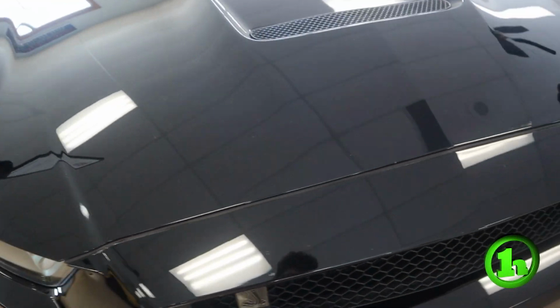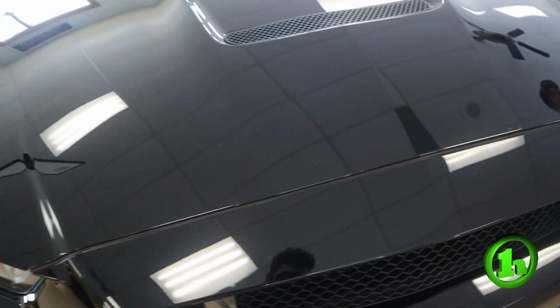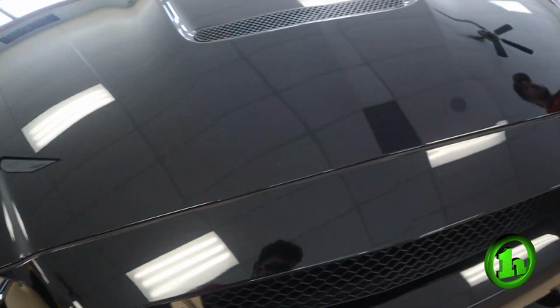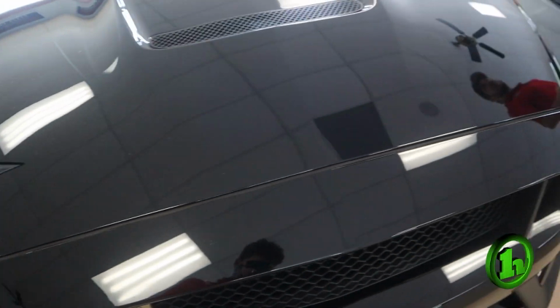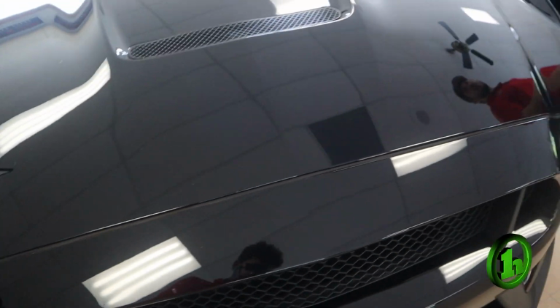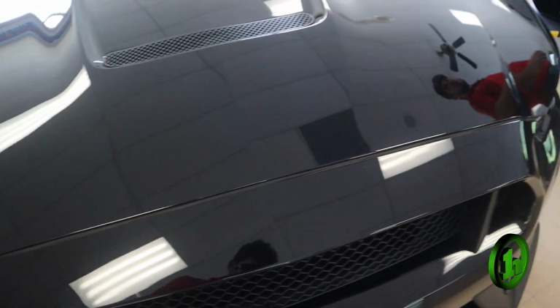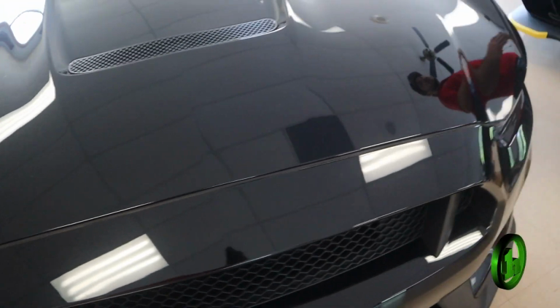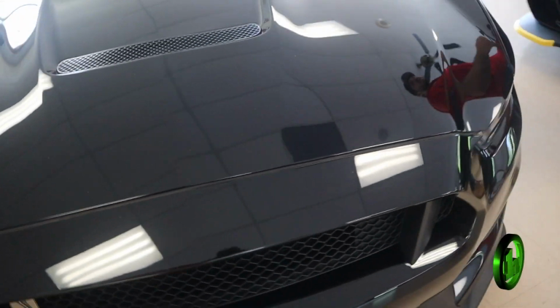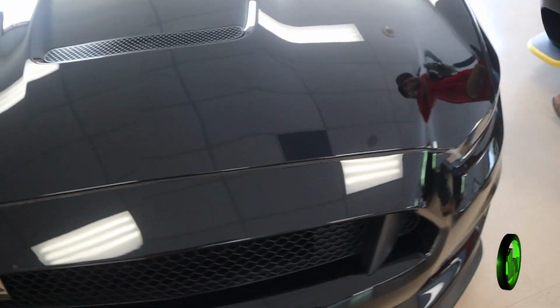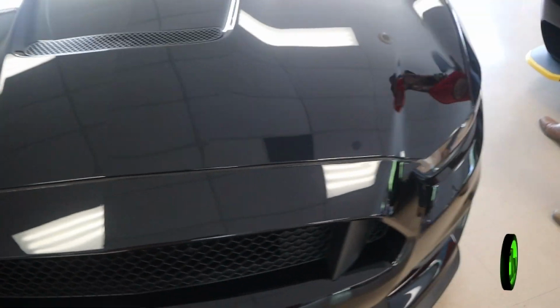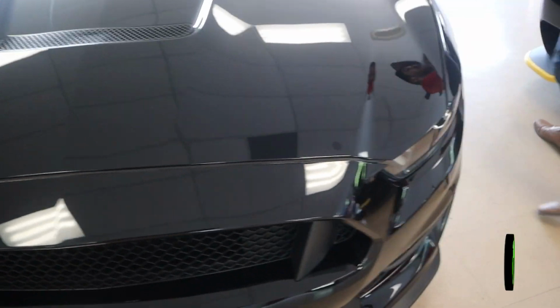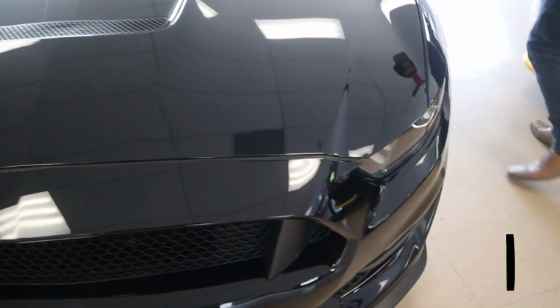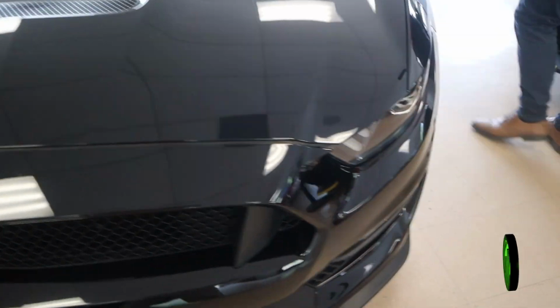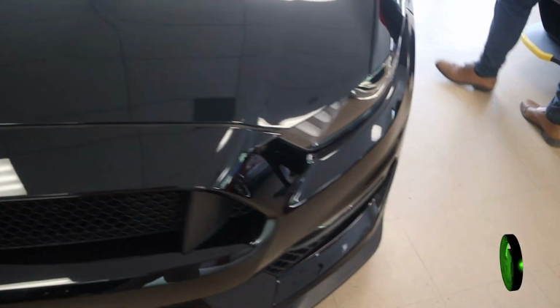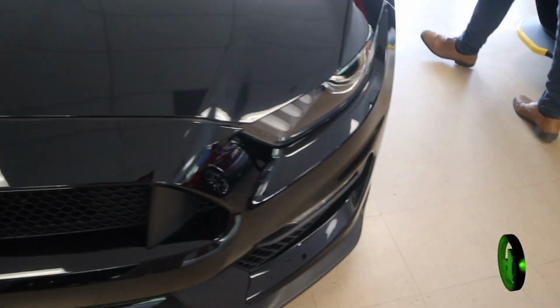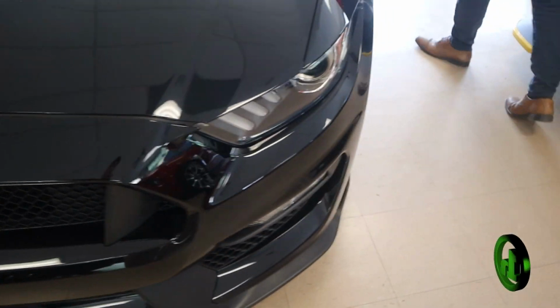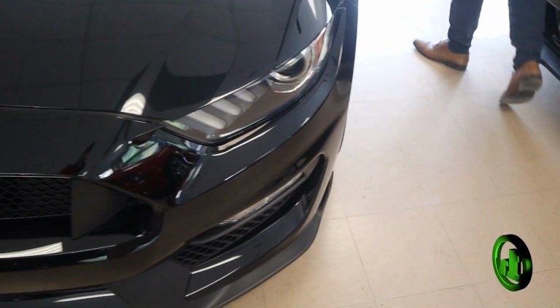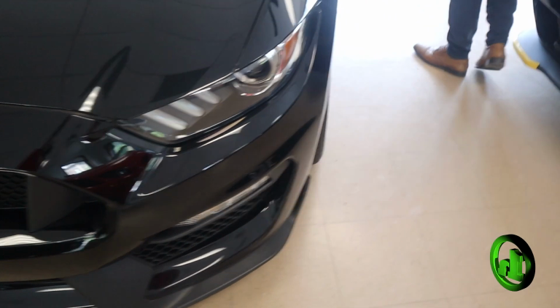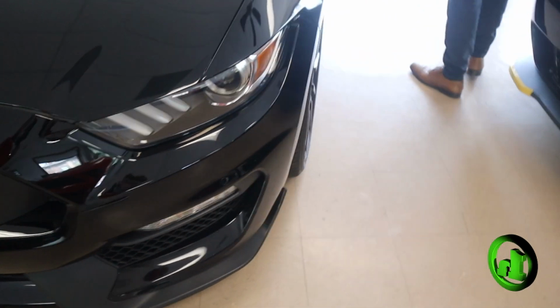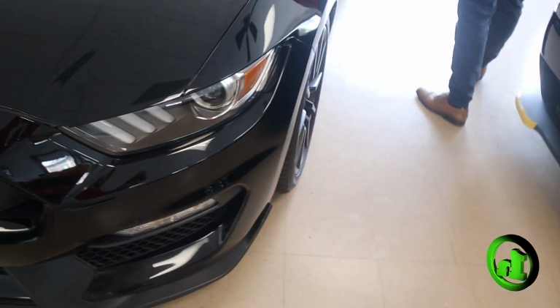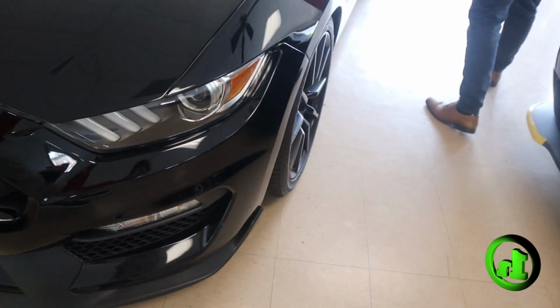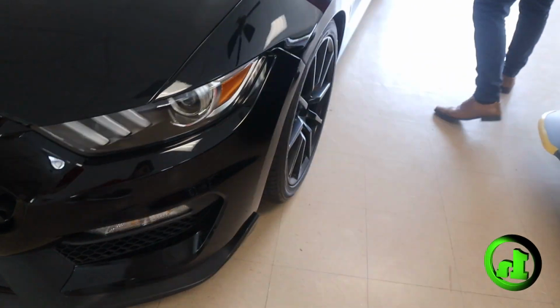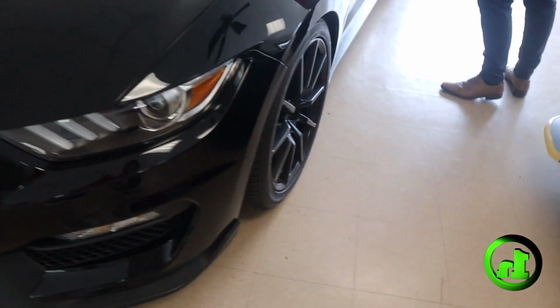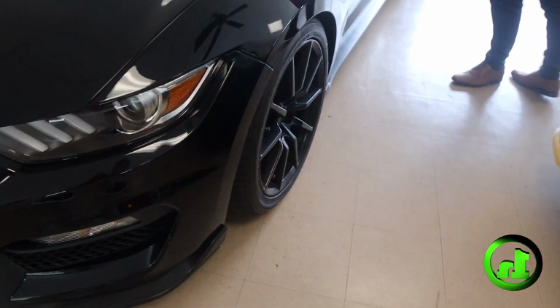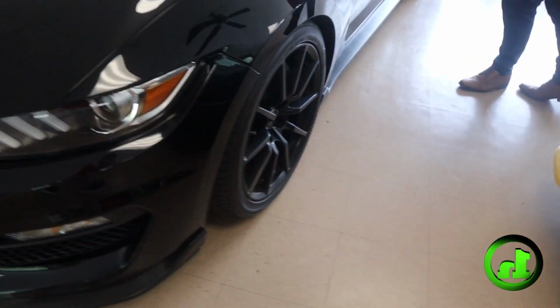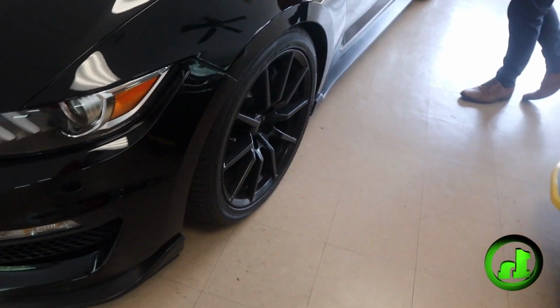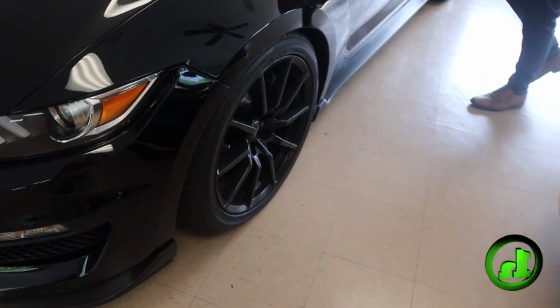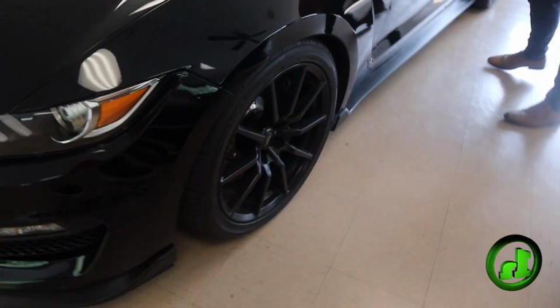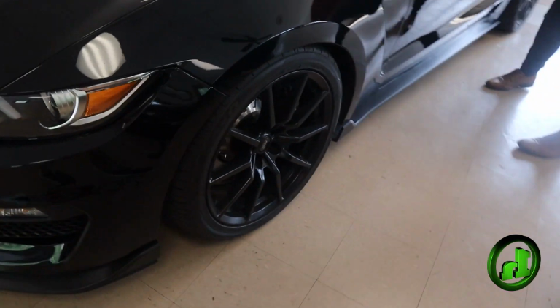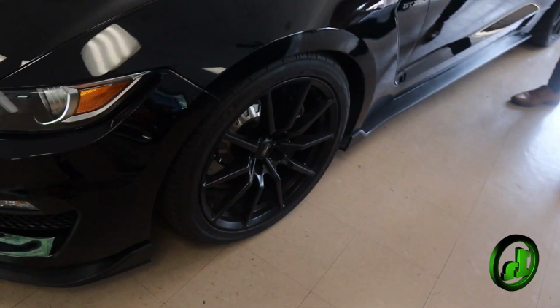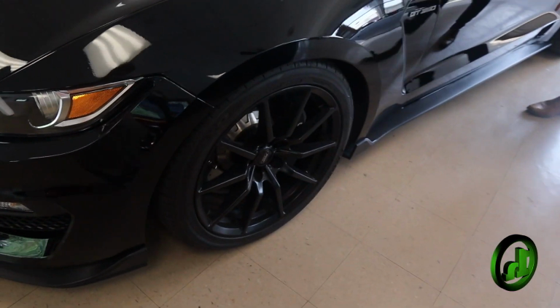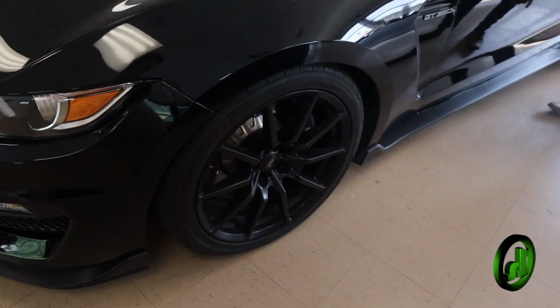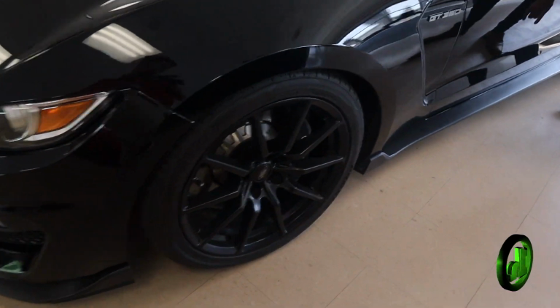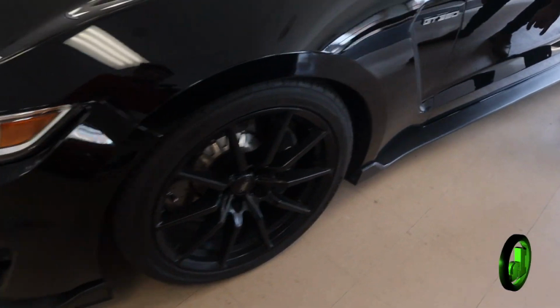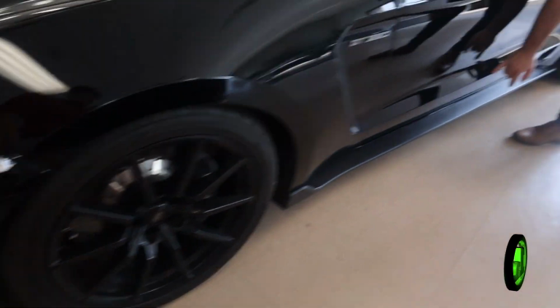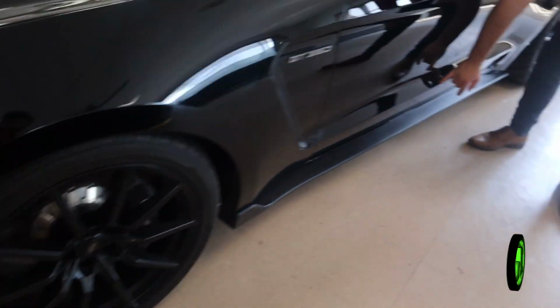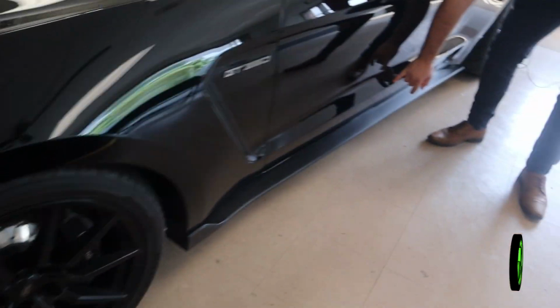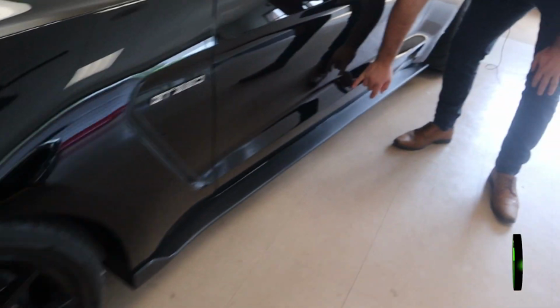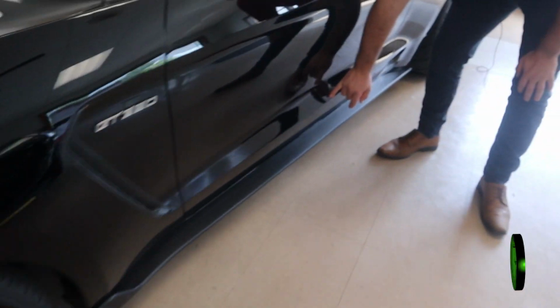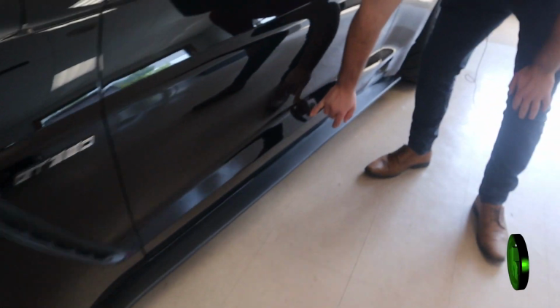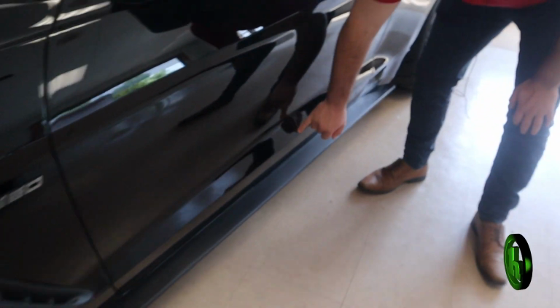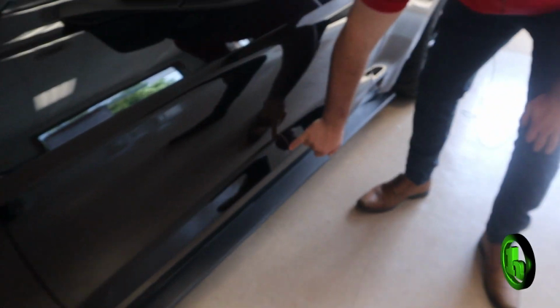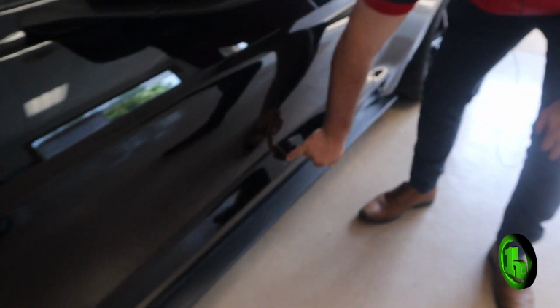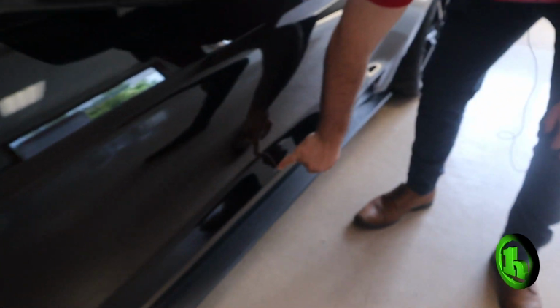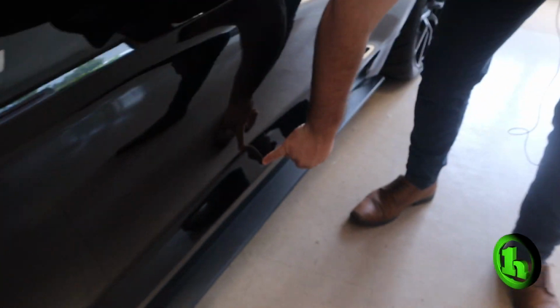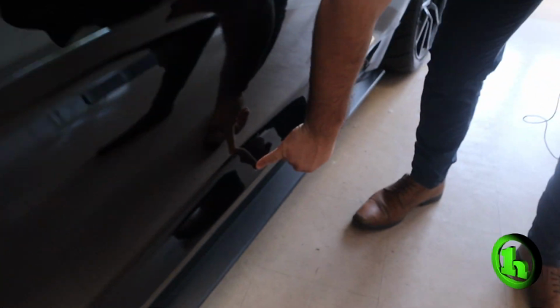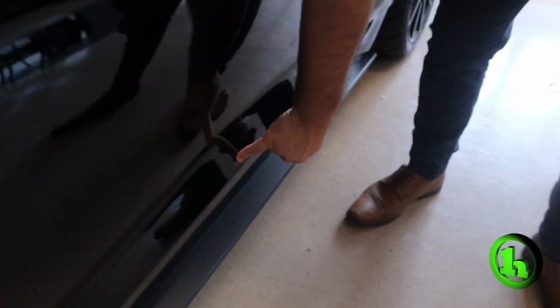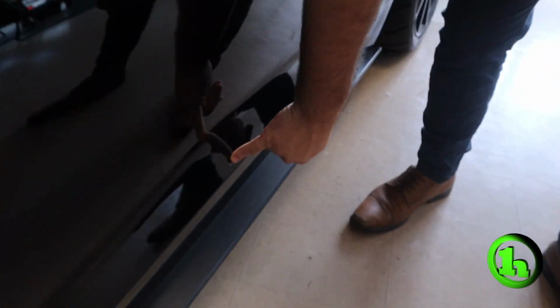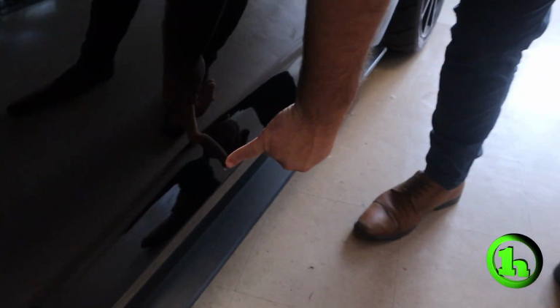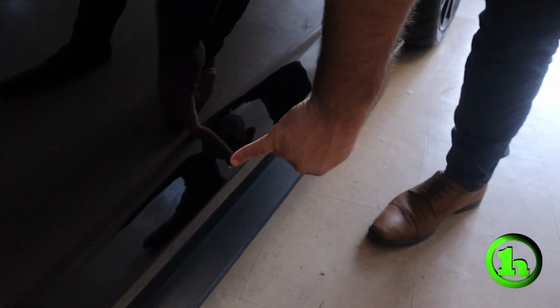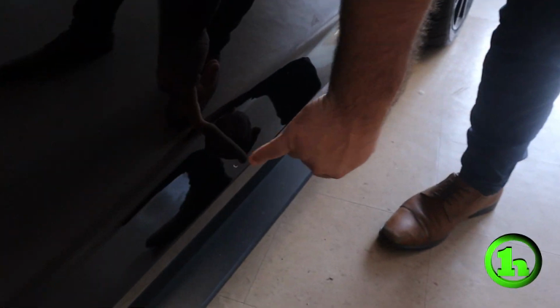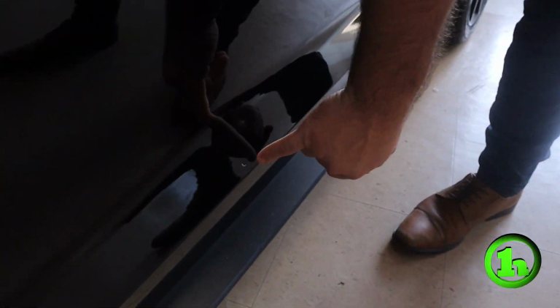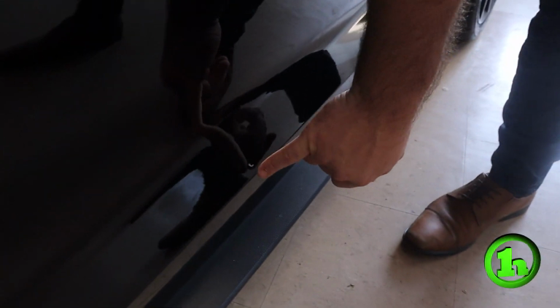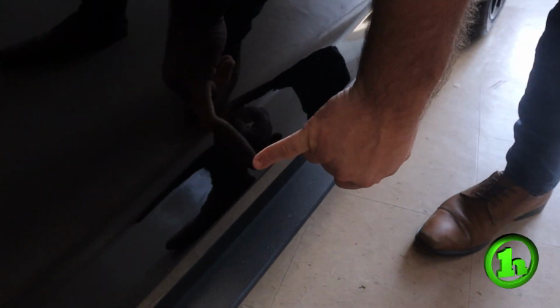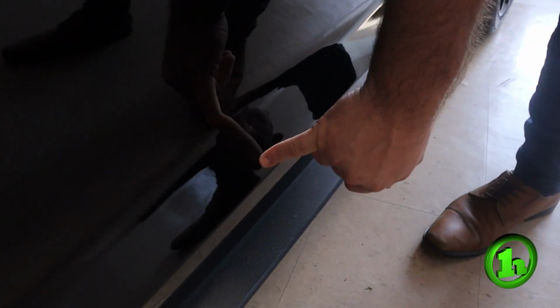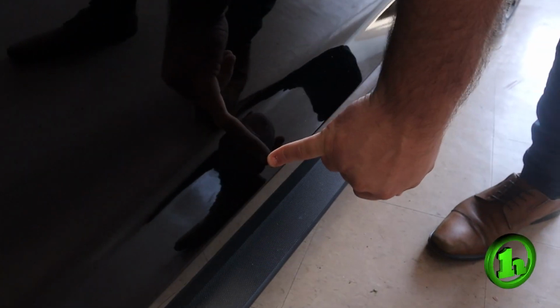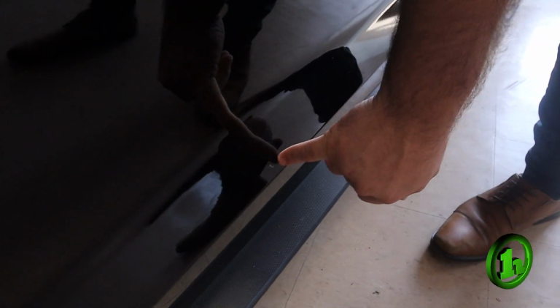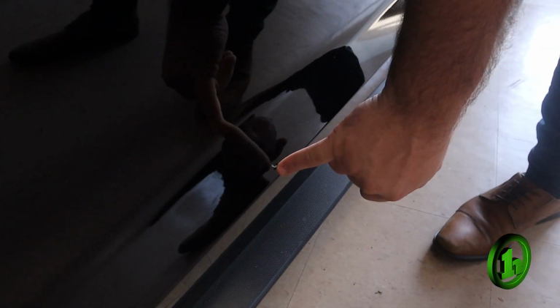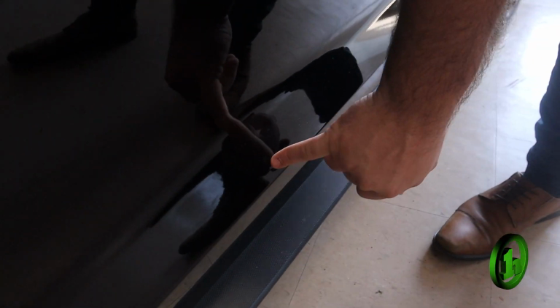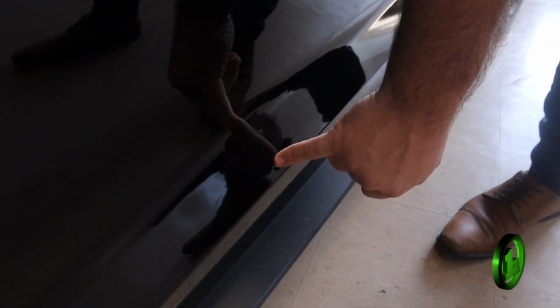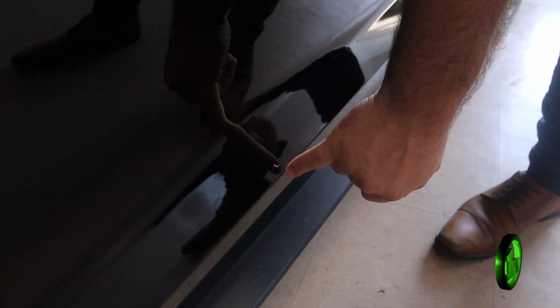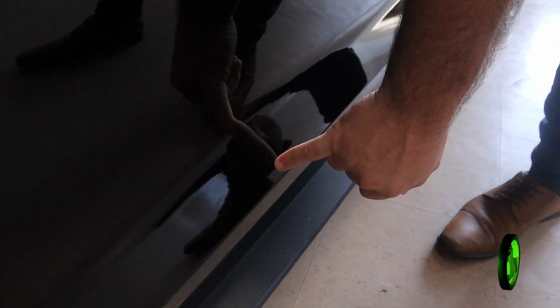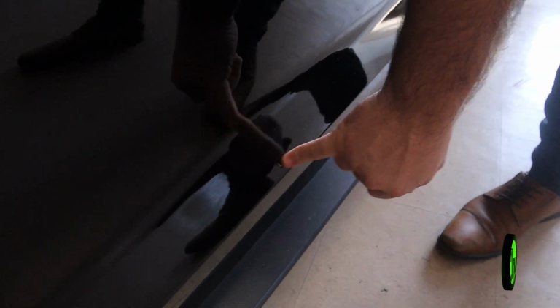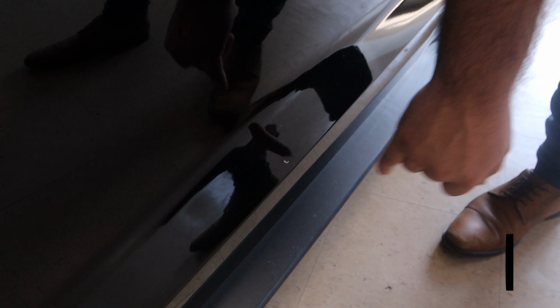Quite frankly, the bigger concern for me is that there is a chip here no bigger than the tip of my pinky on the driver's door.